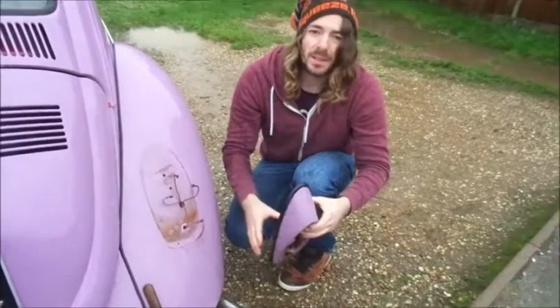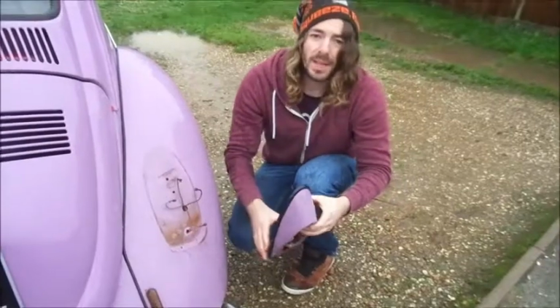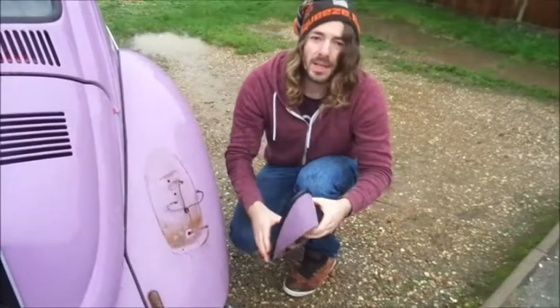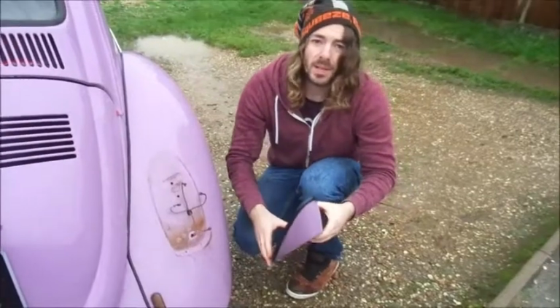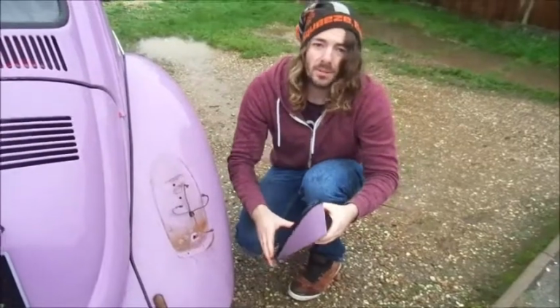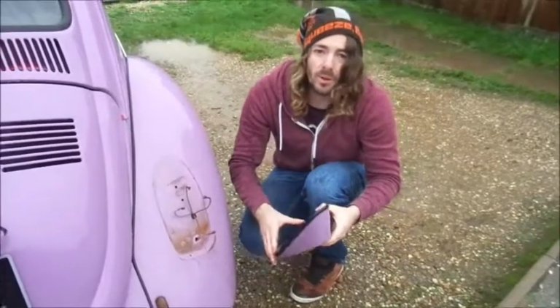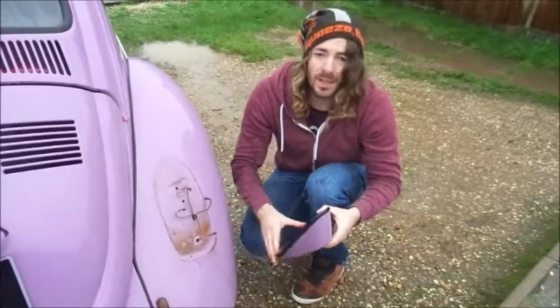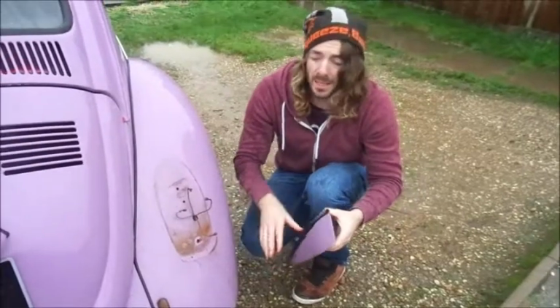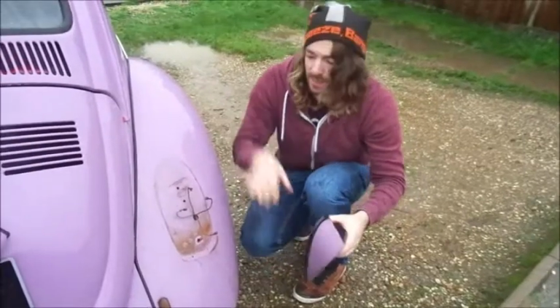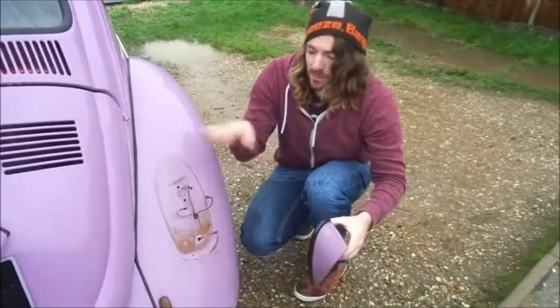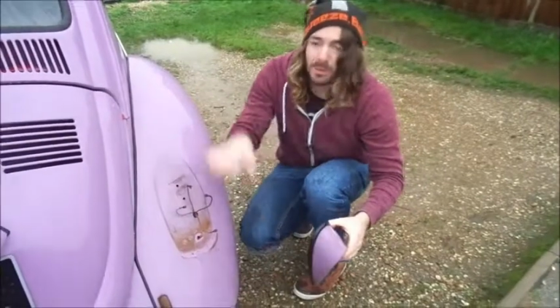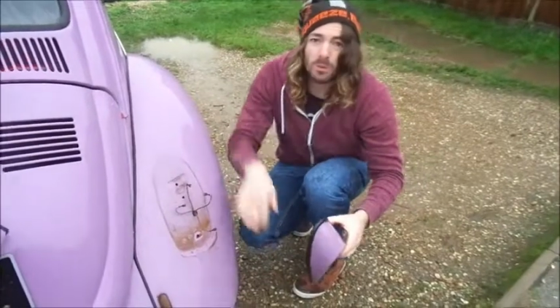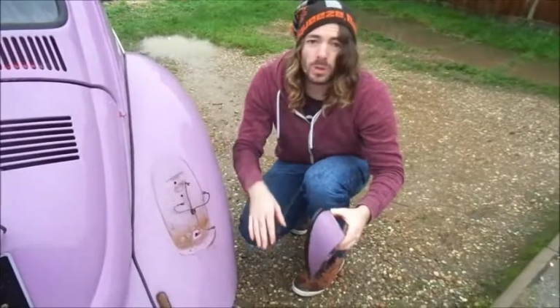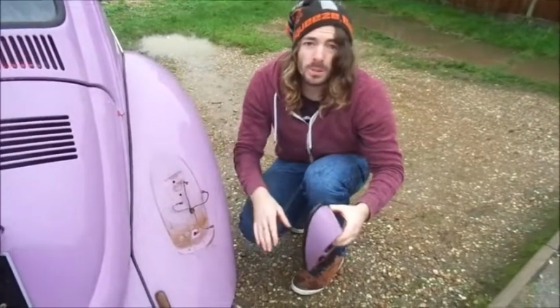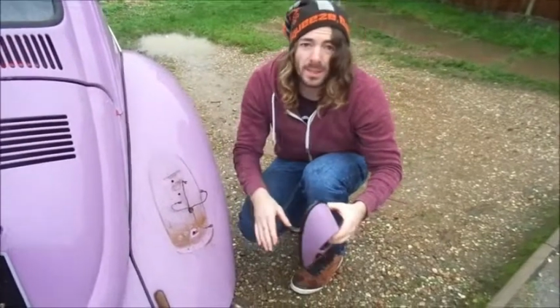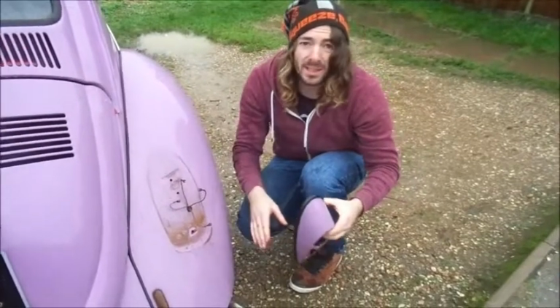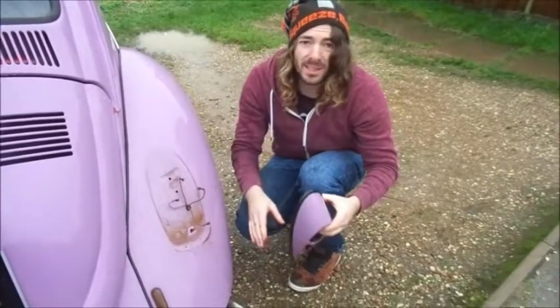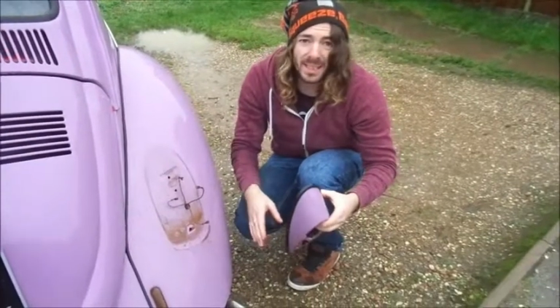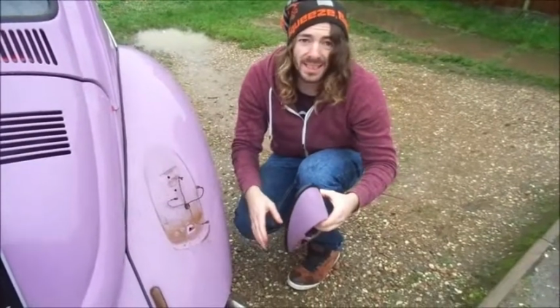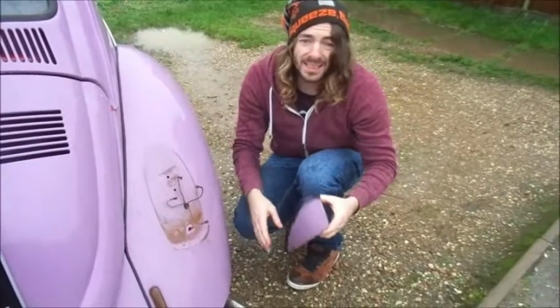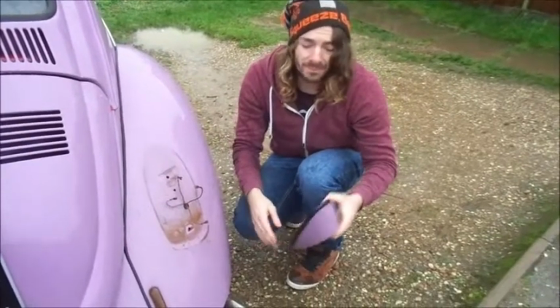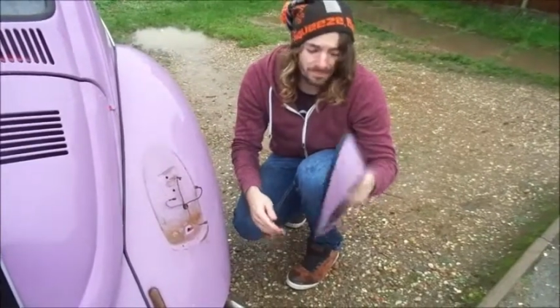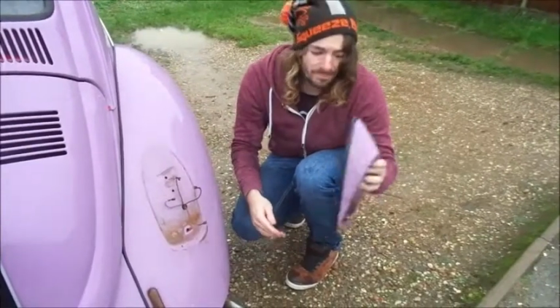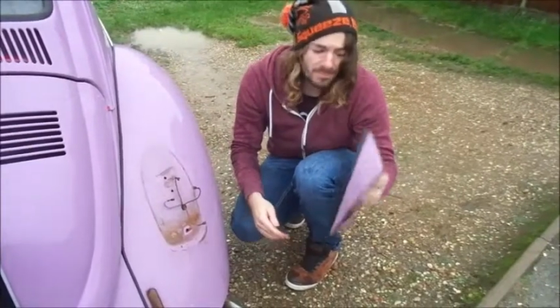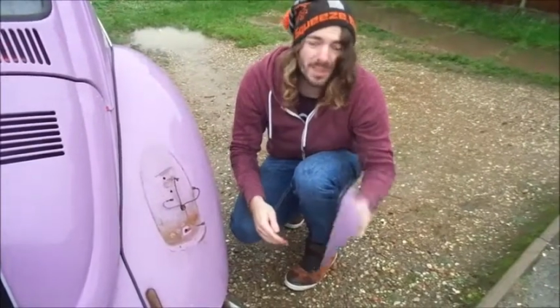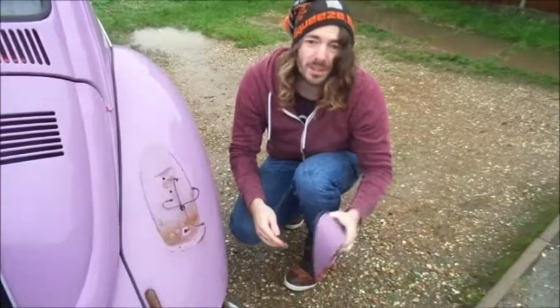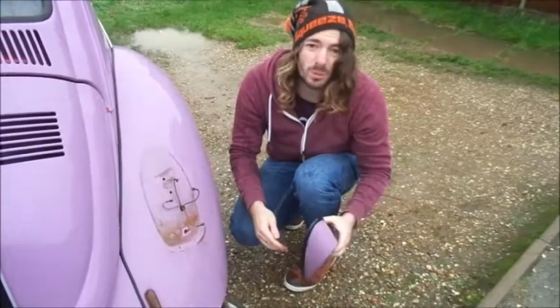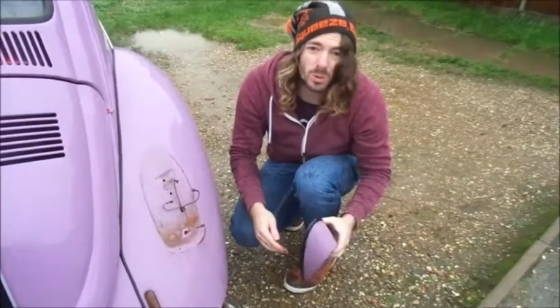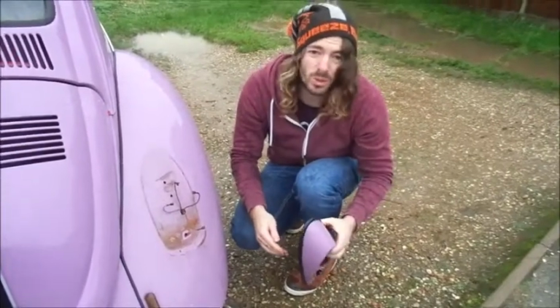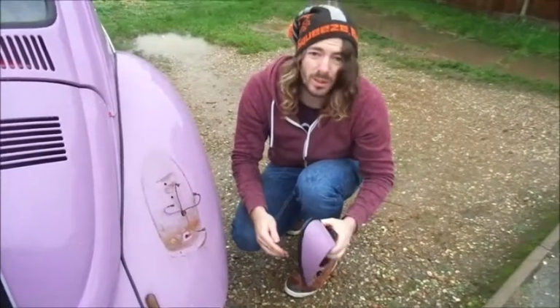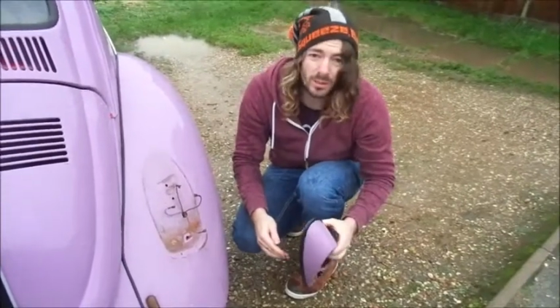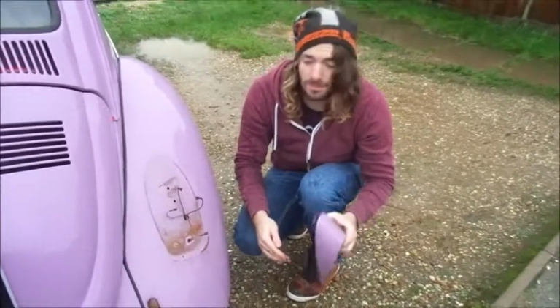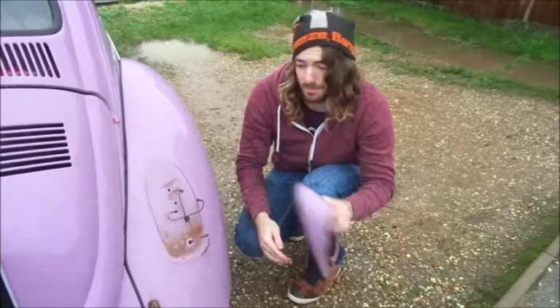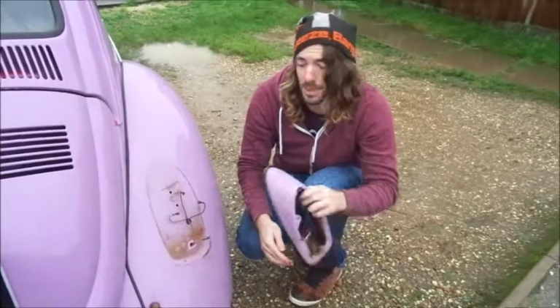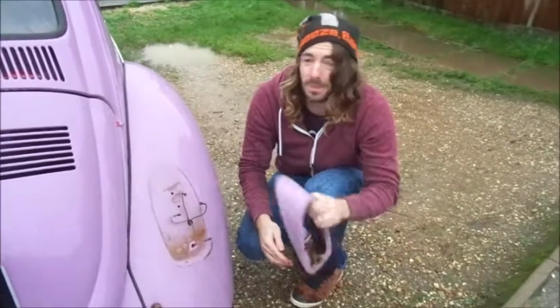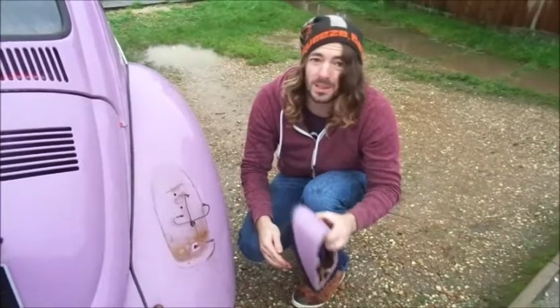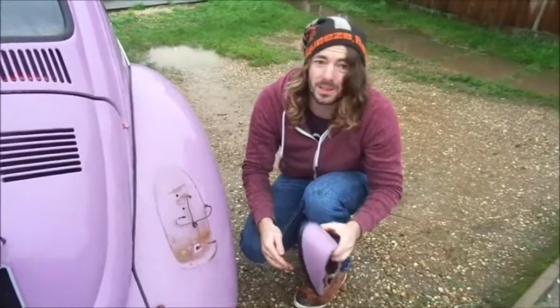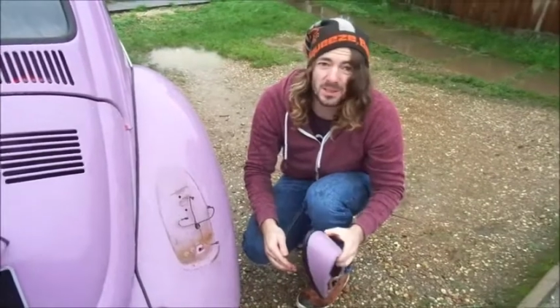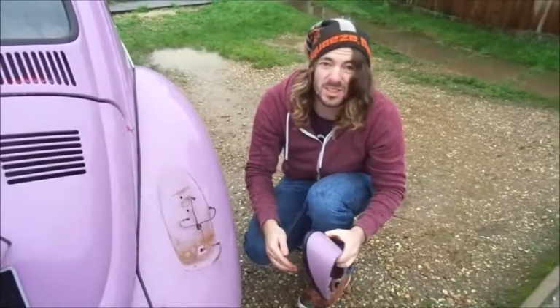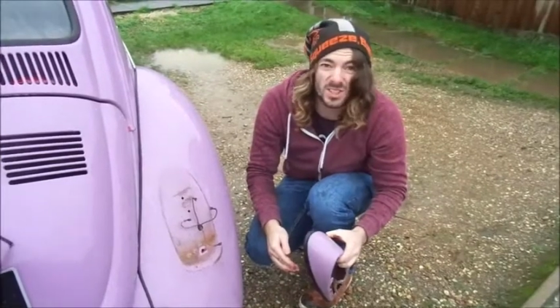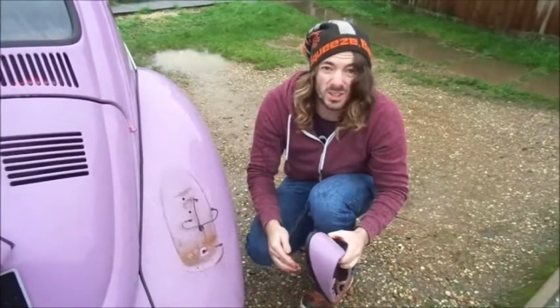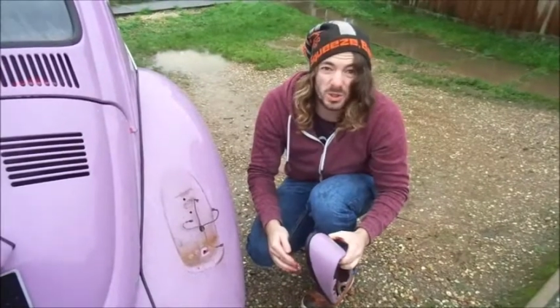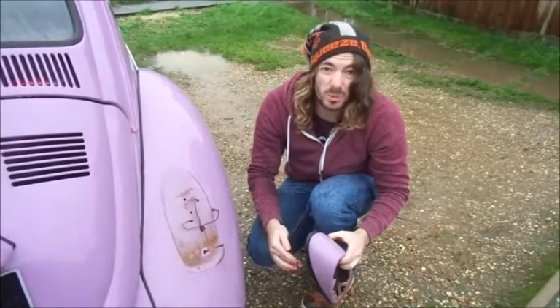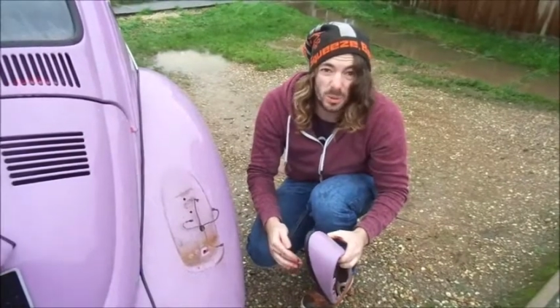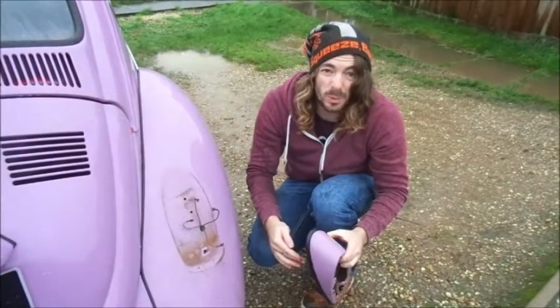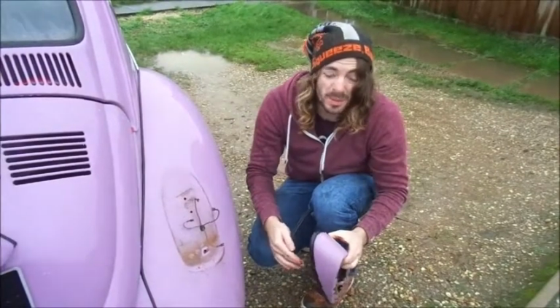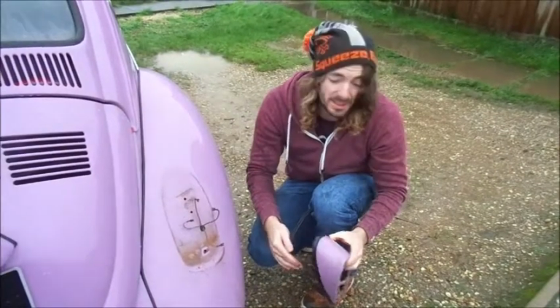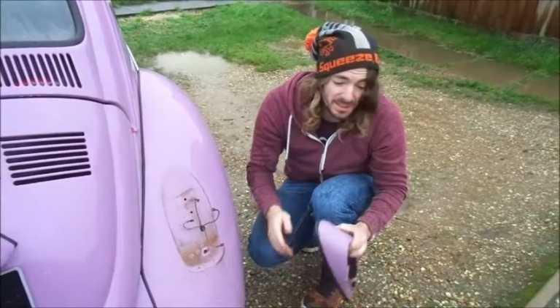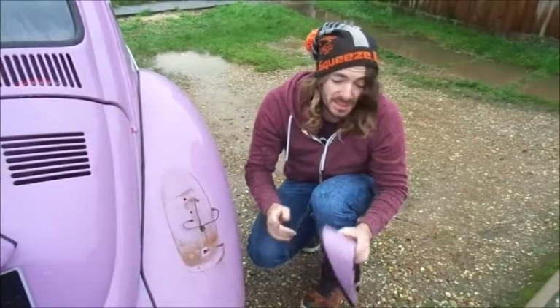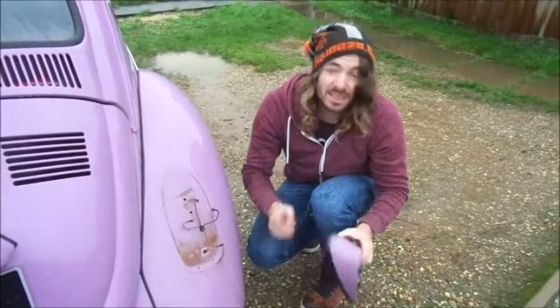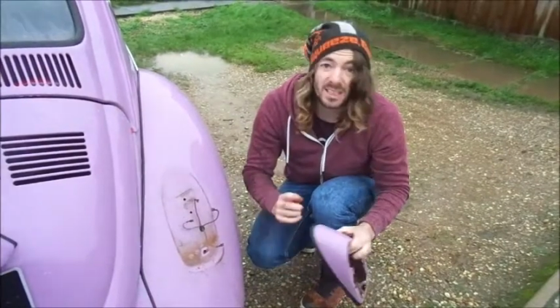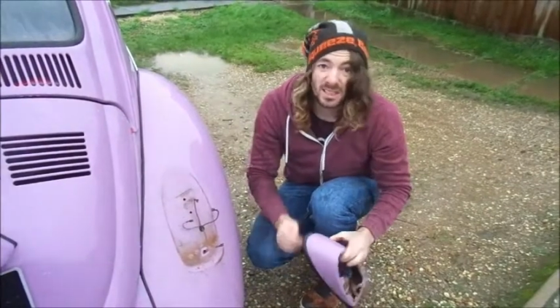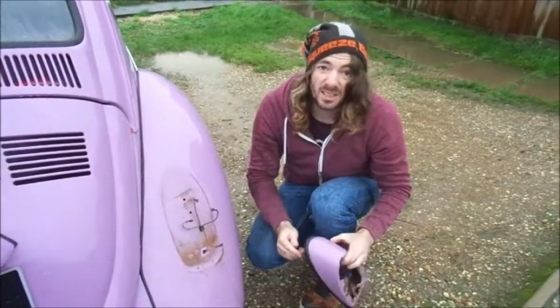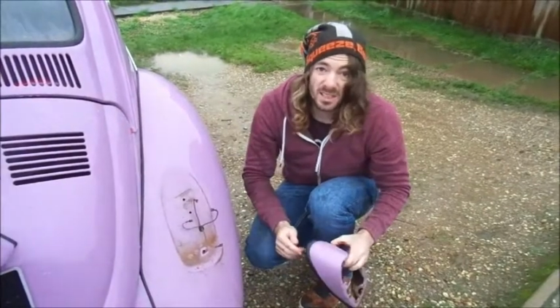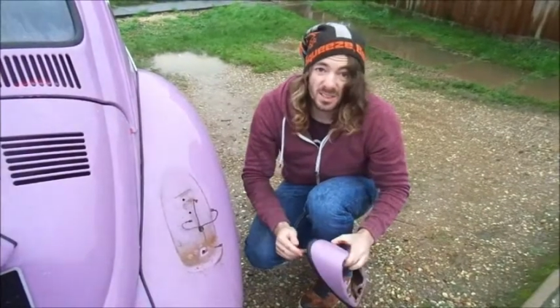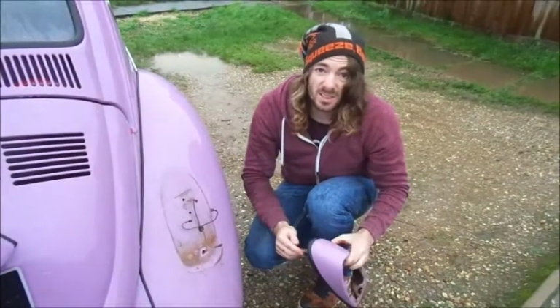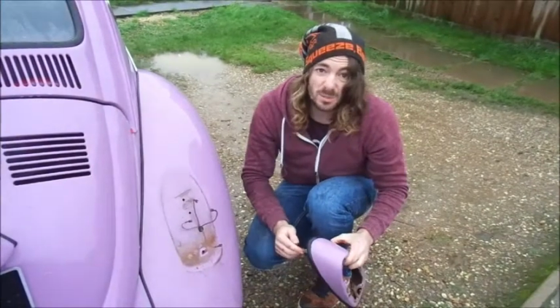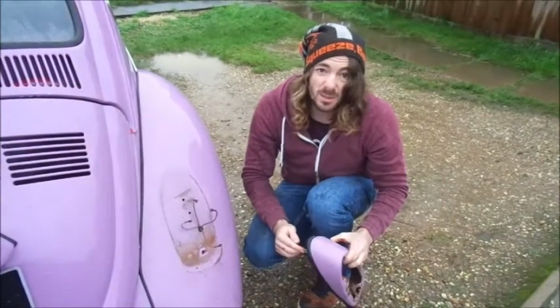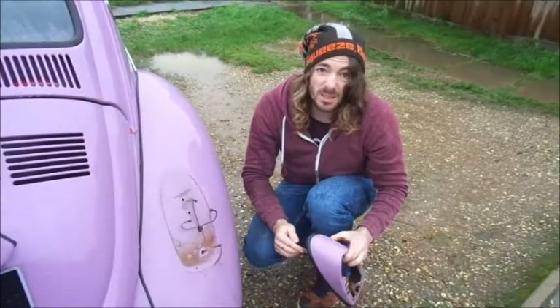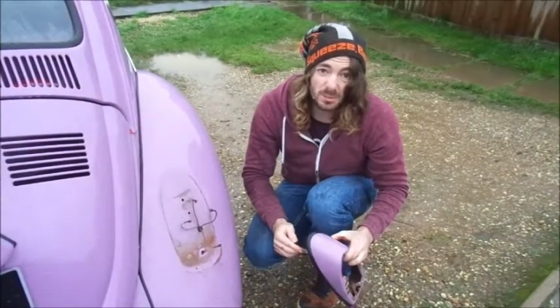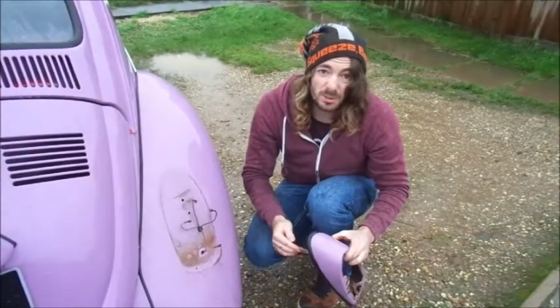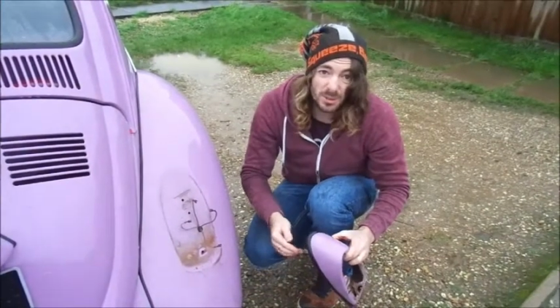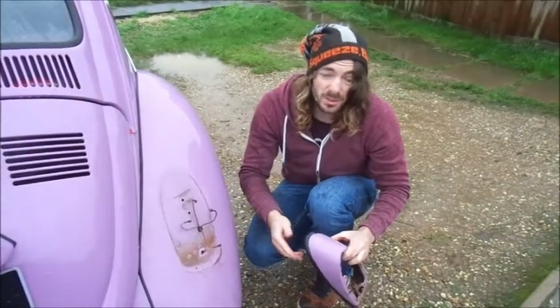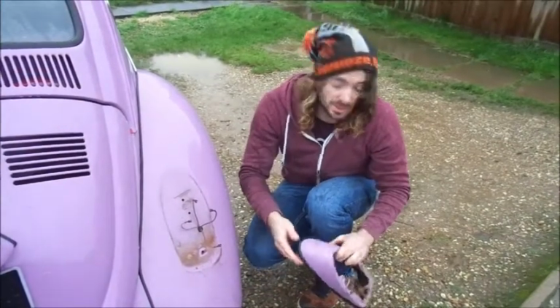Get a rag, give it a bit of a wipe down and a clean, get all the water out, put it back on, tighten it all up properly. Okay, see if she blows any more fuses.